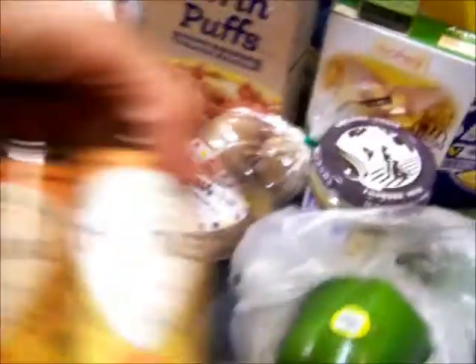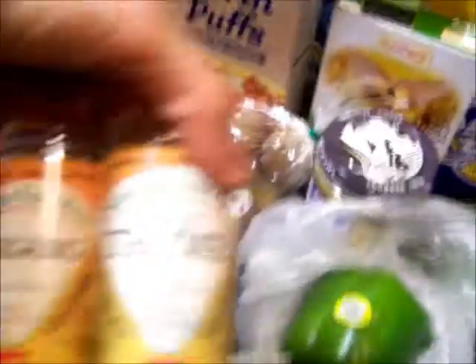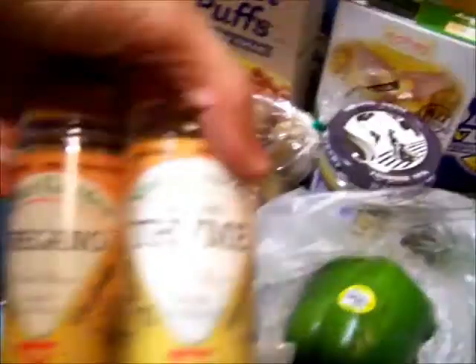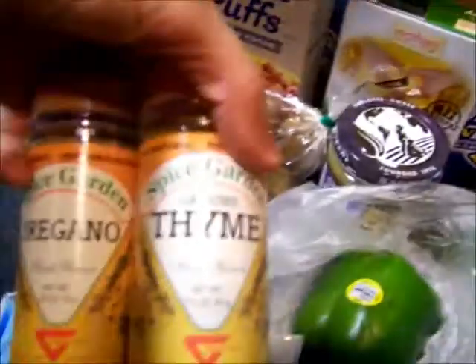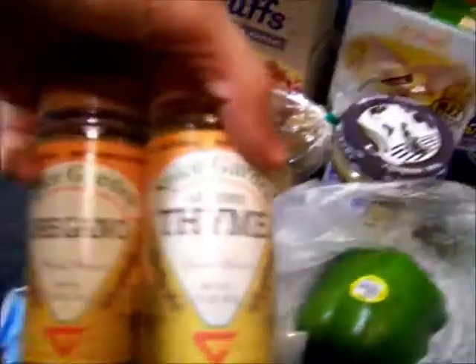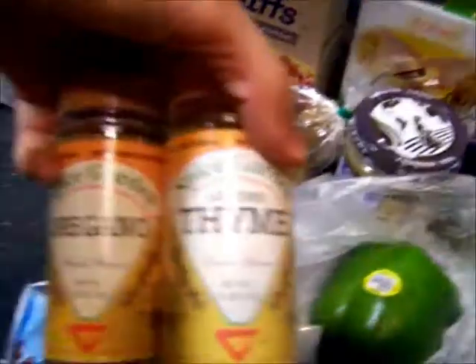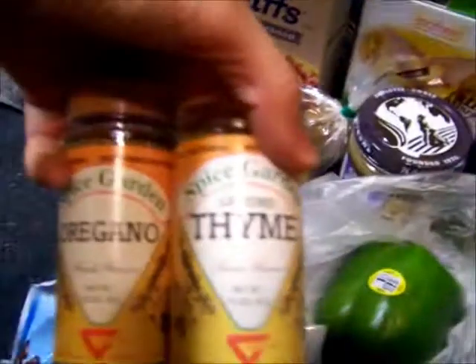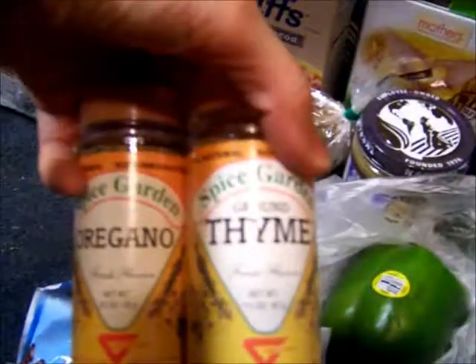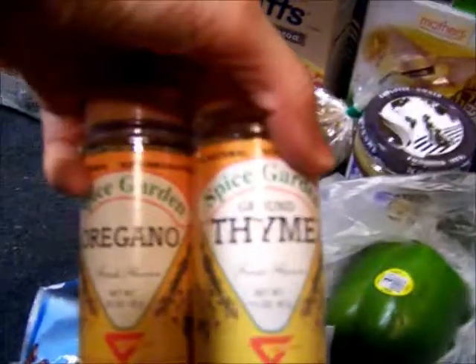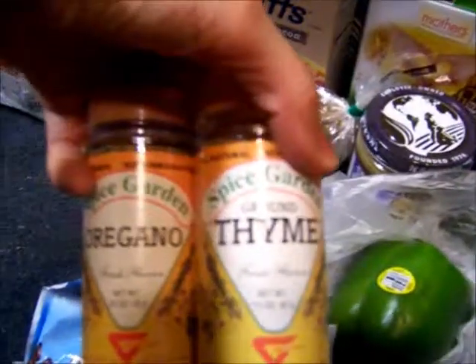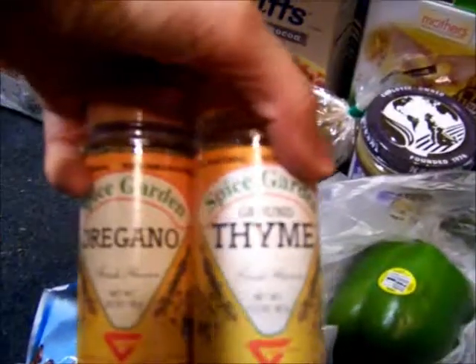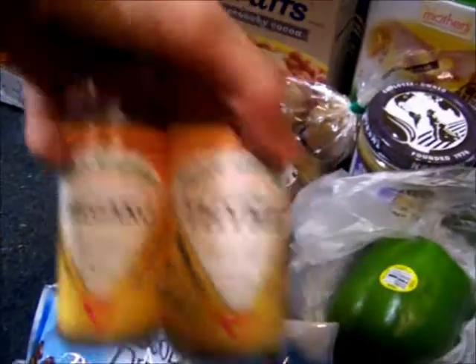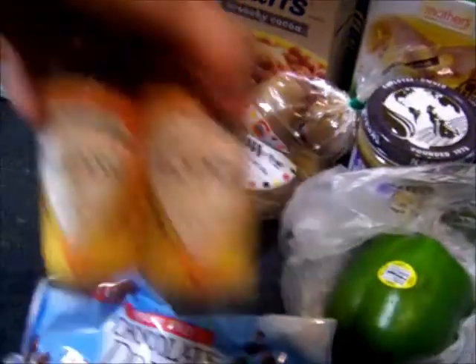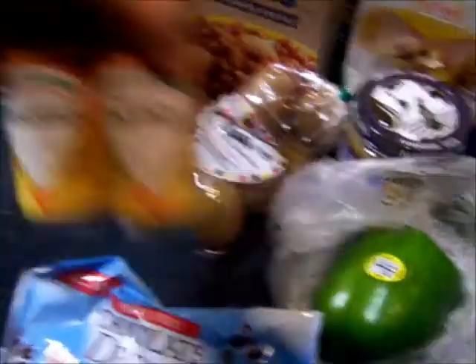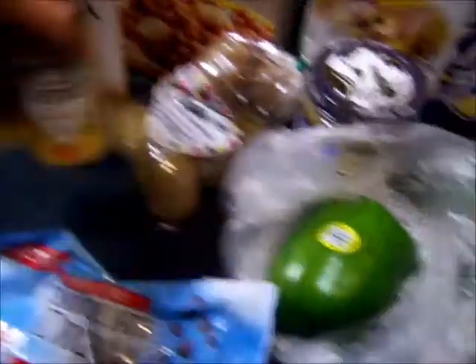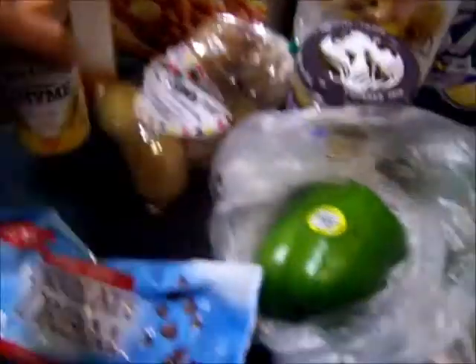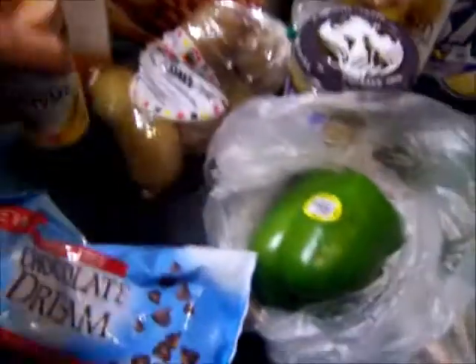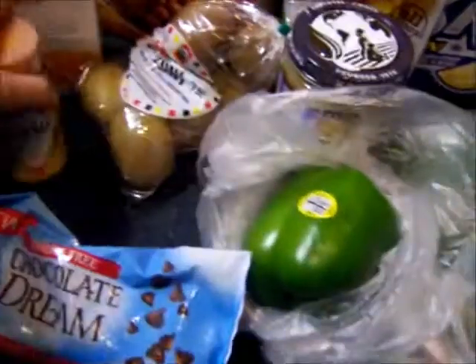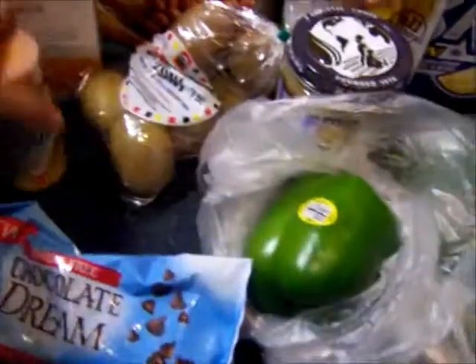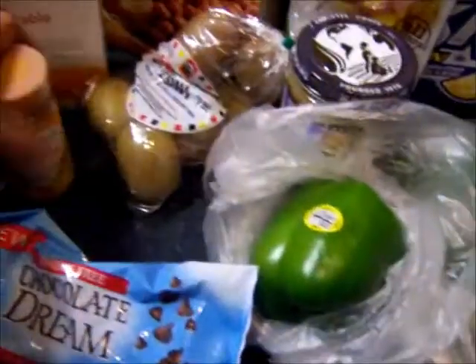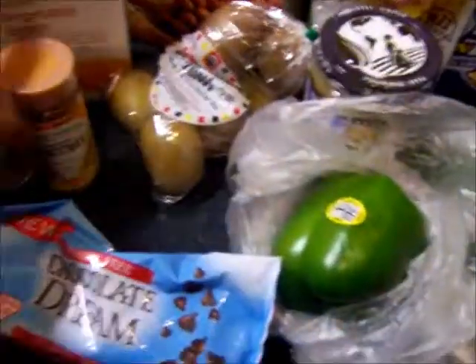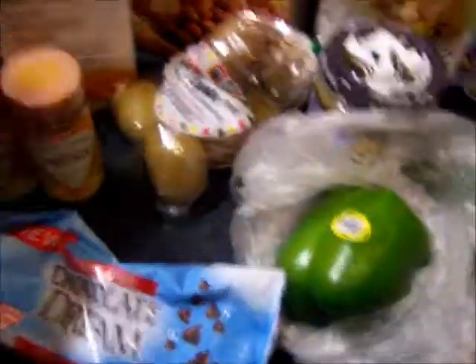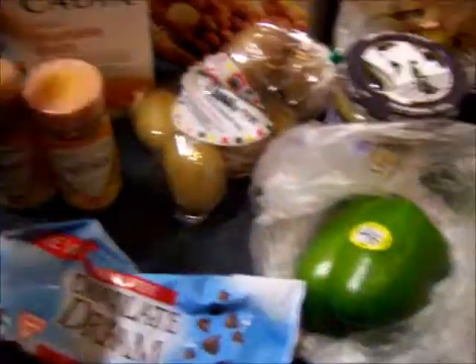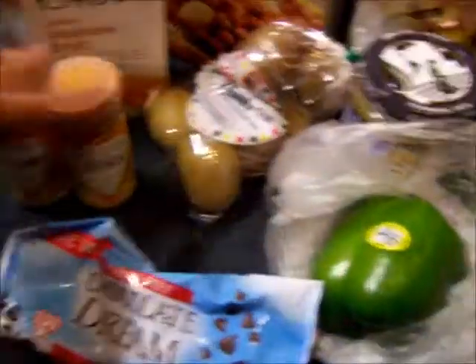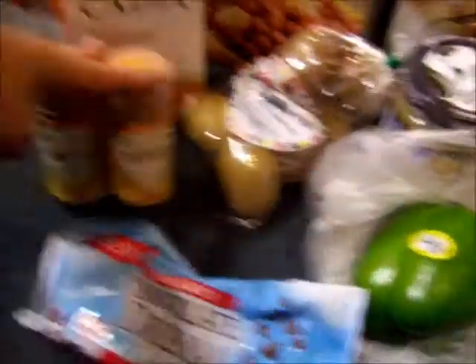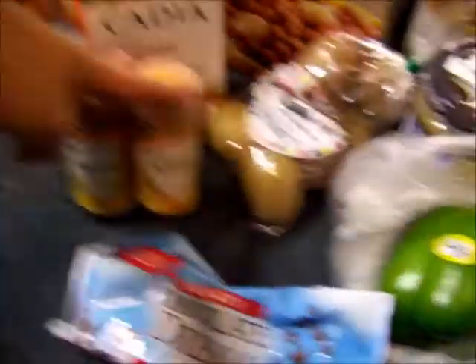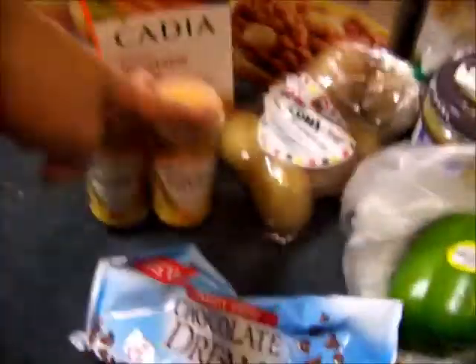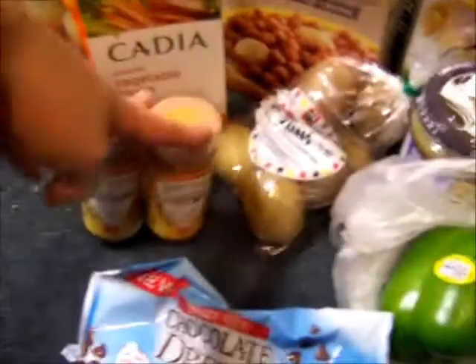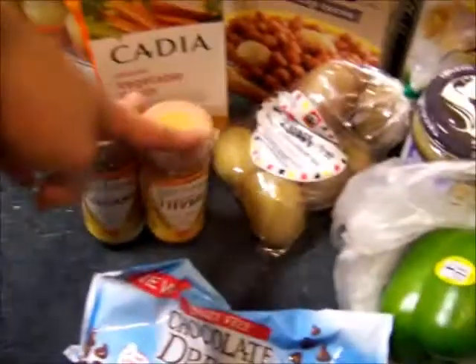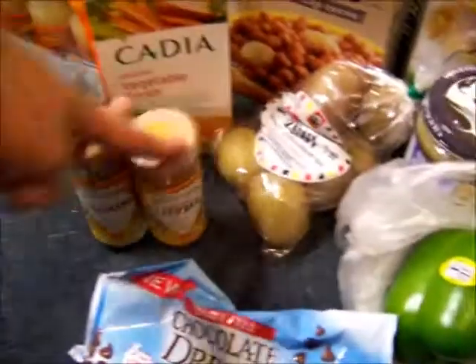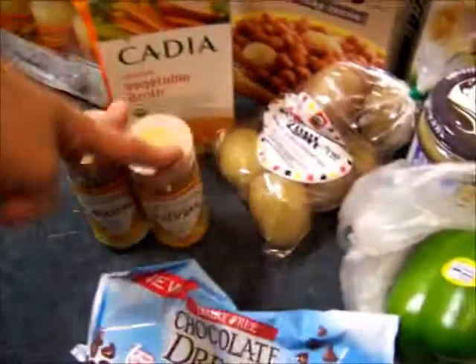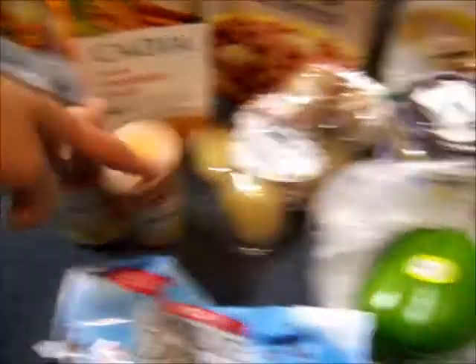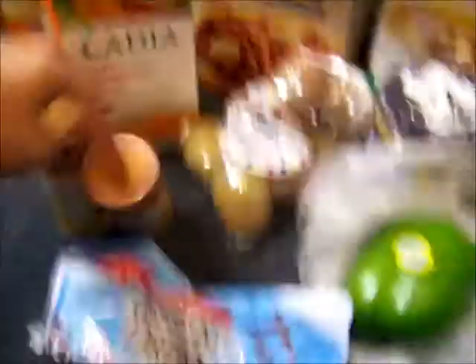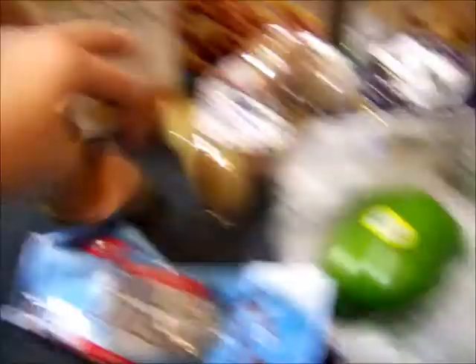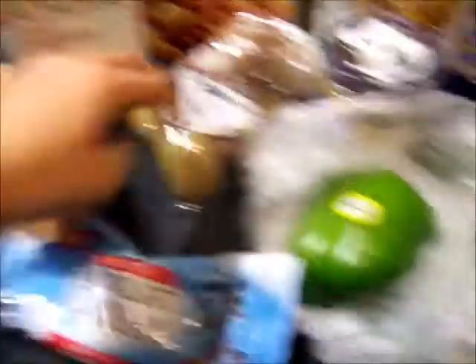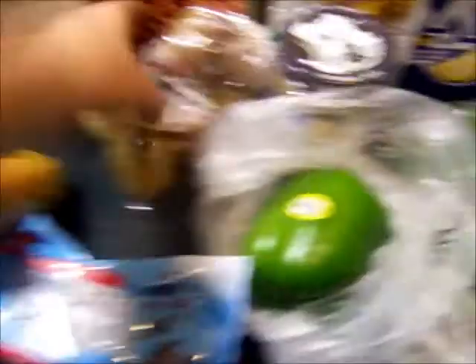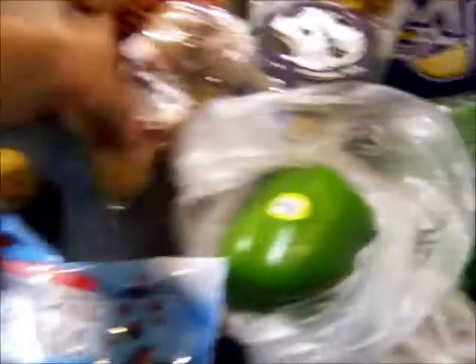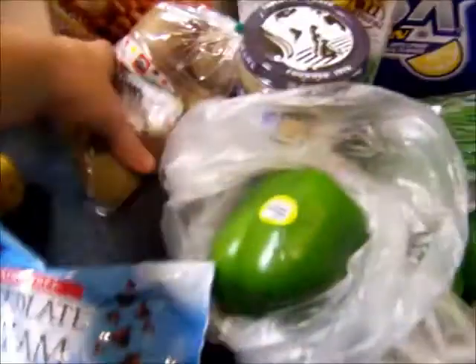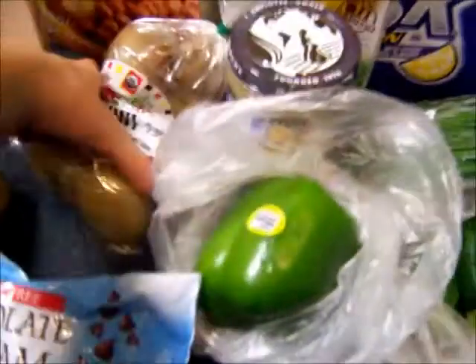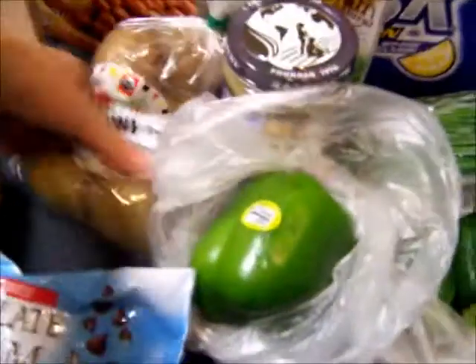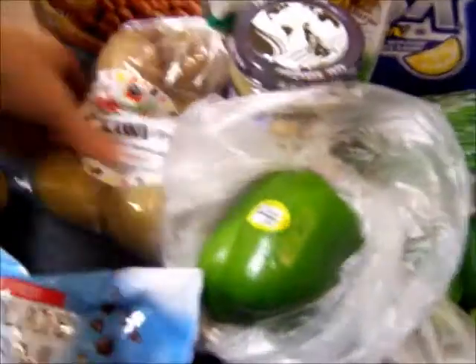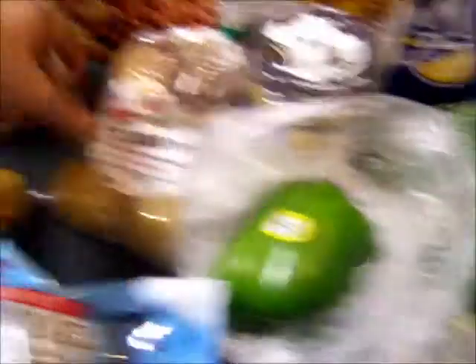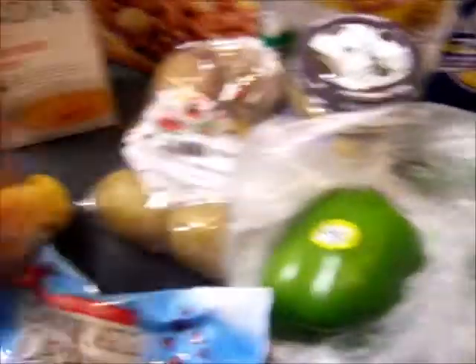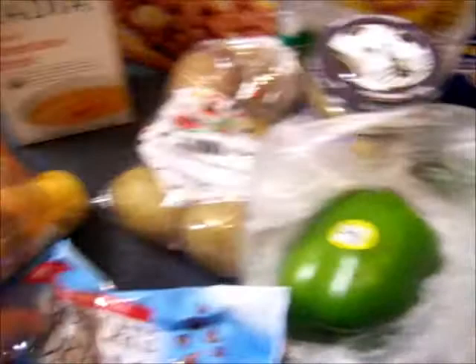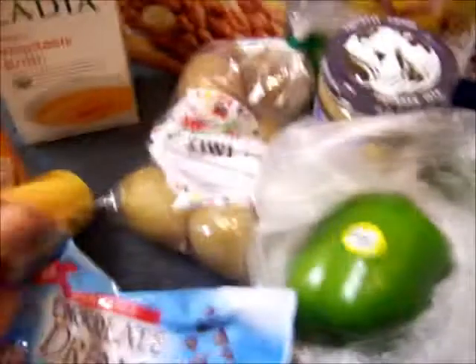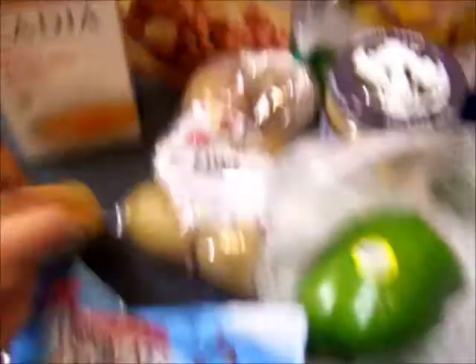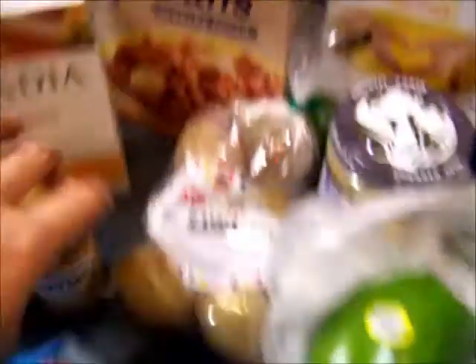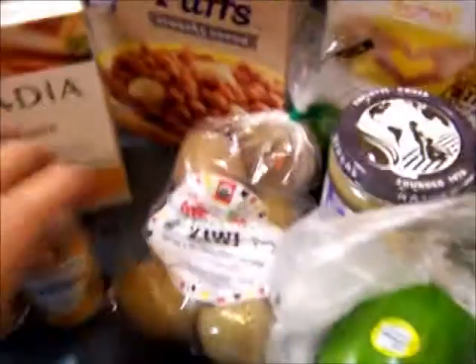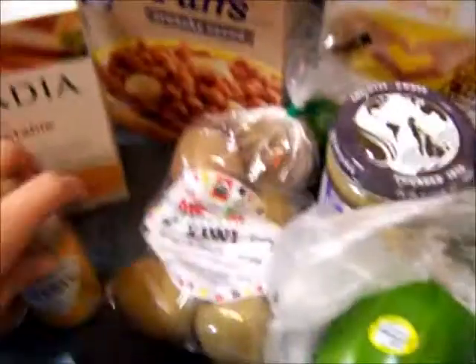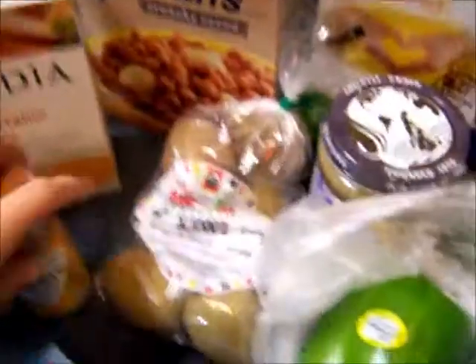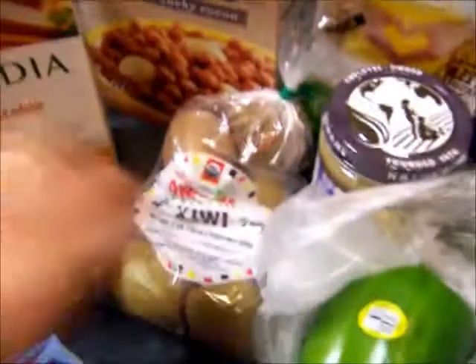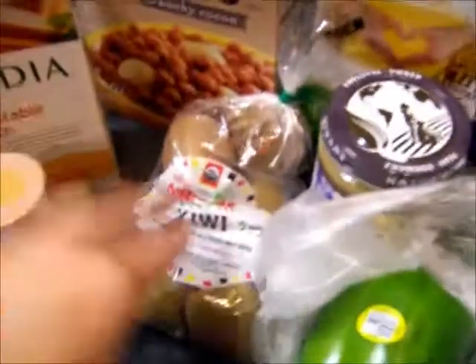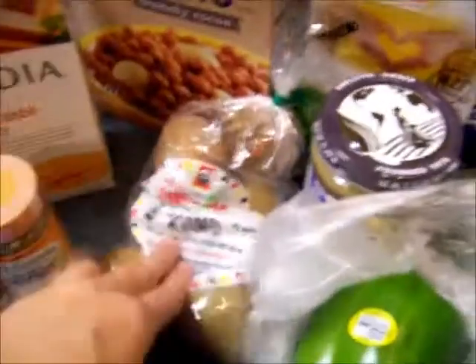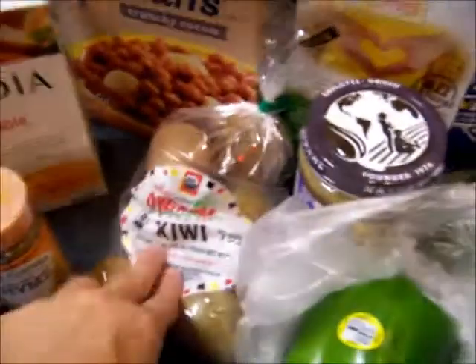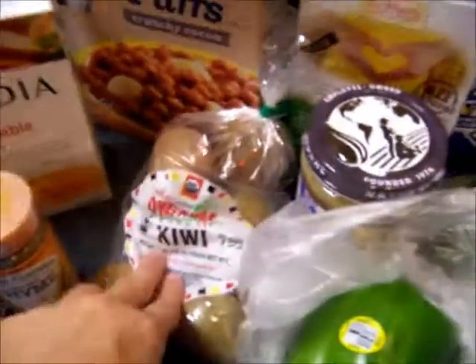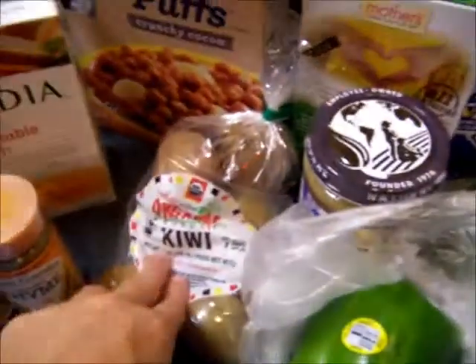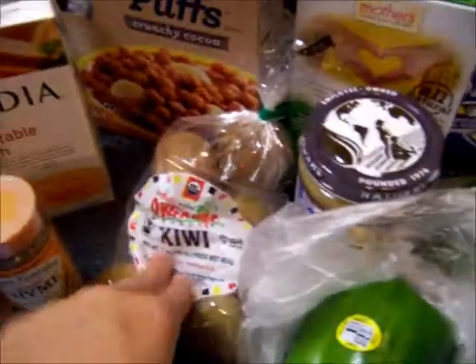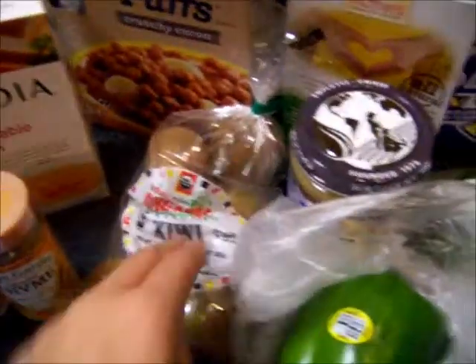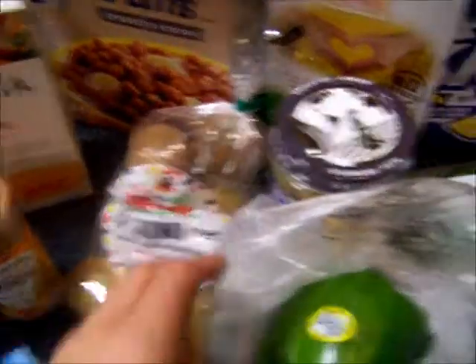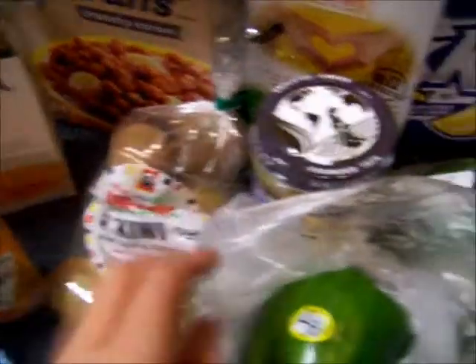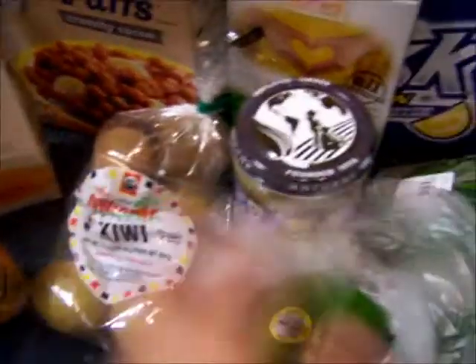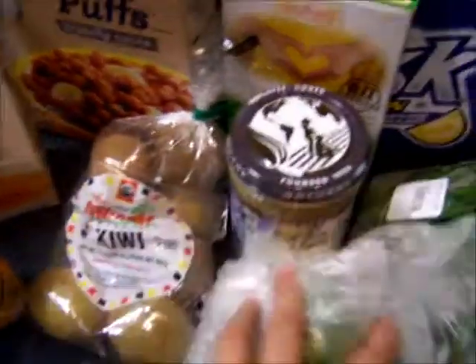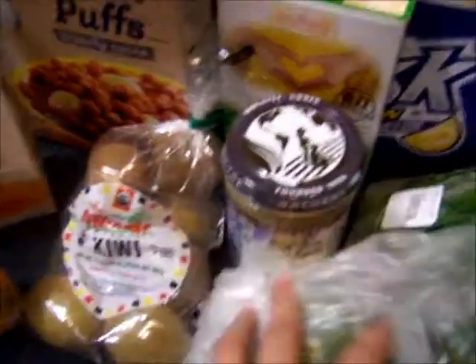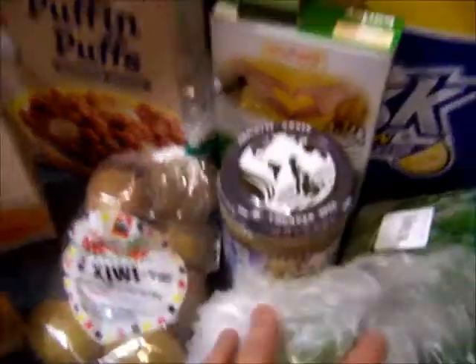Oregano and thyme spice, because I don't have these spices. Kiwi — they're on sale for a dollar.